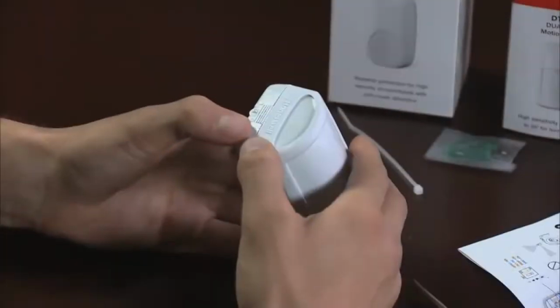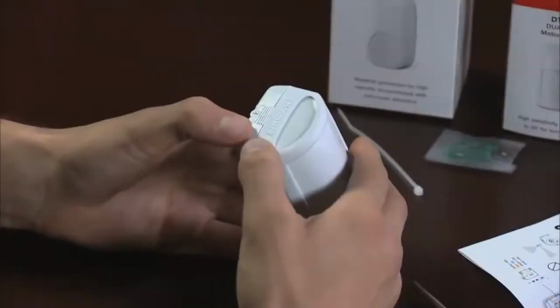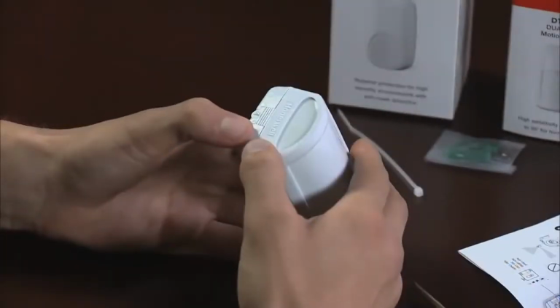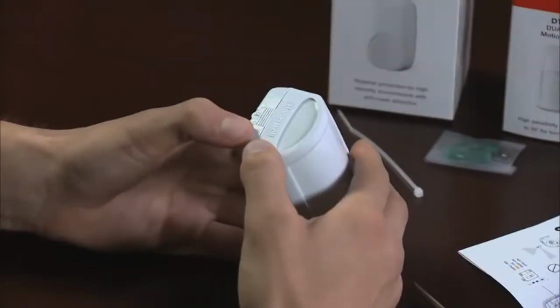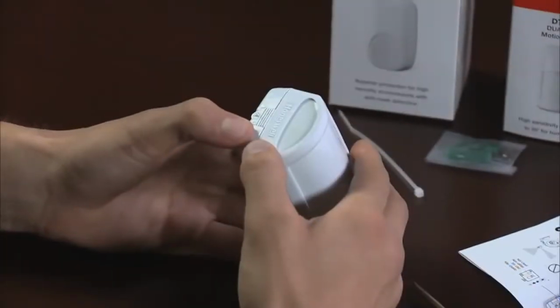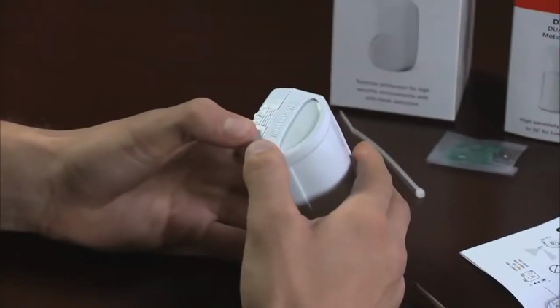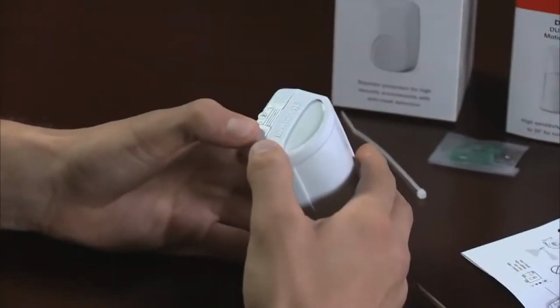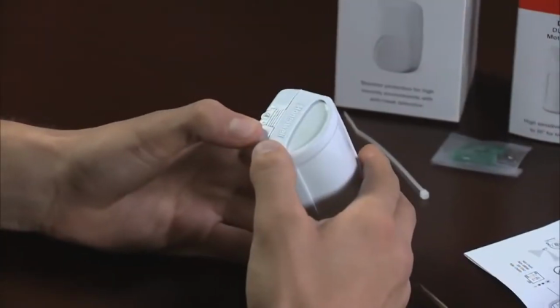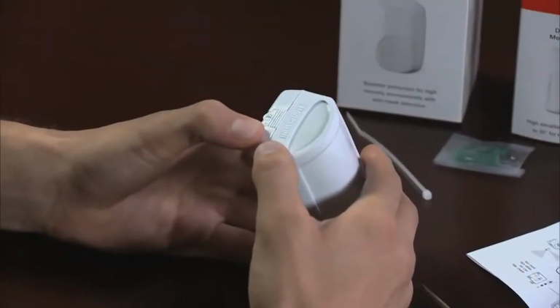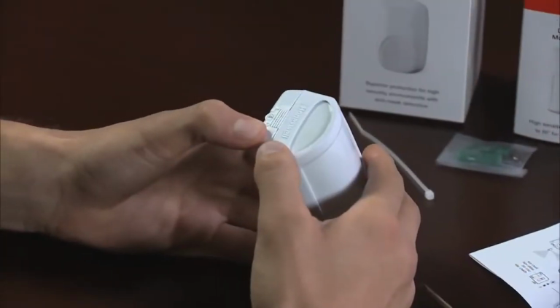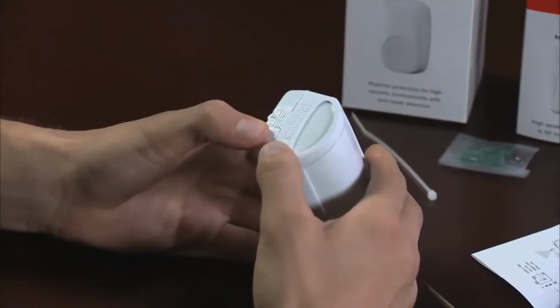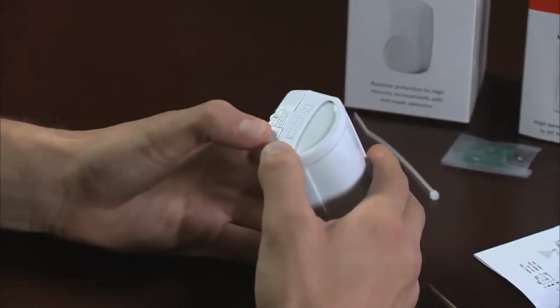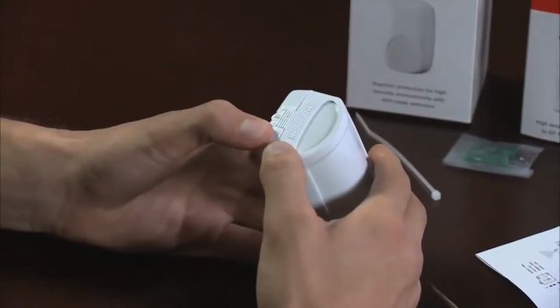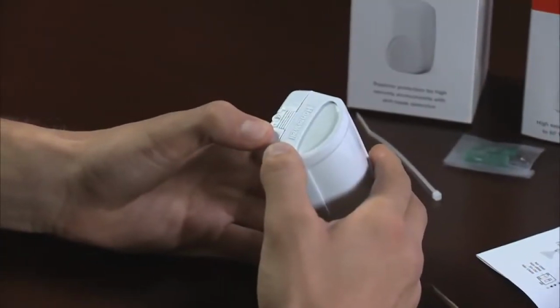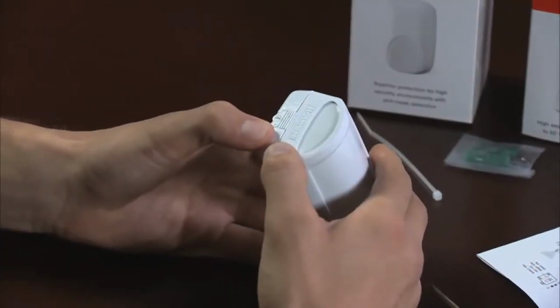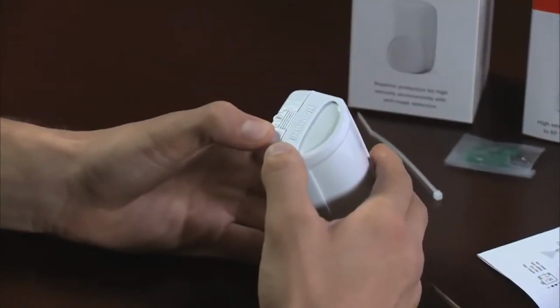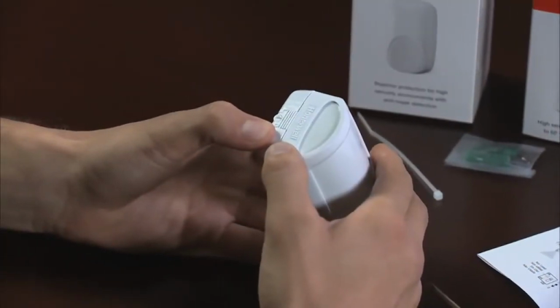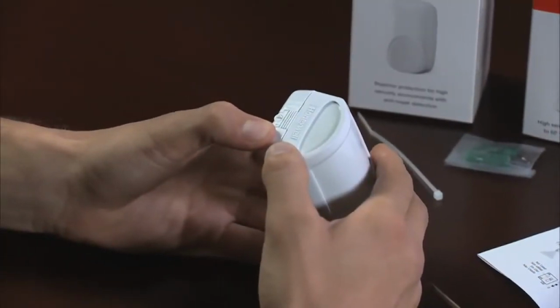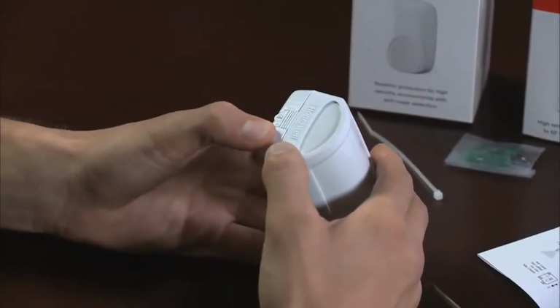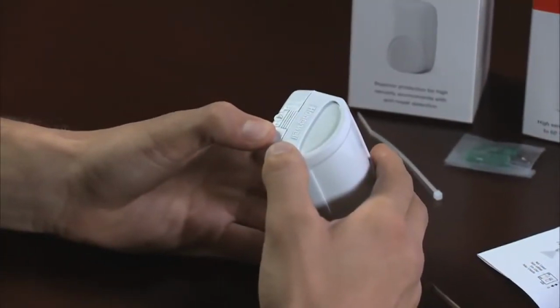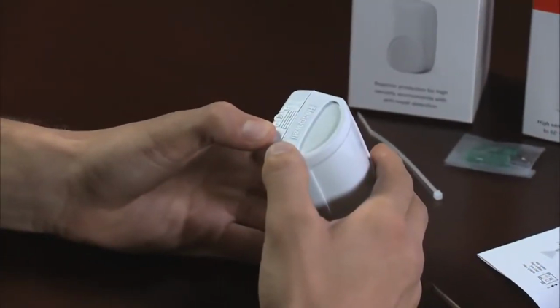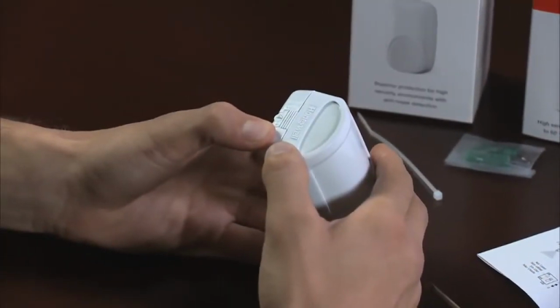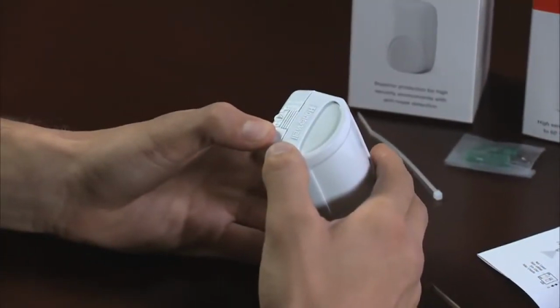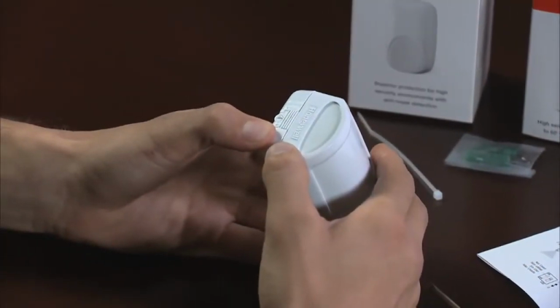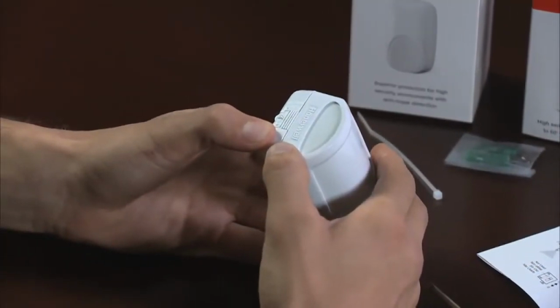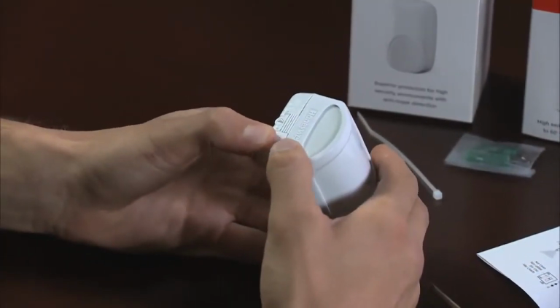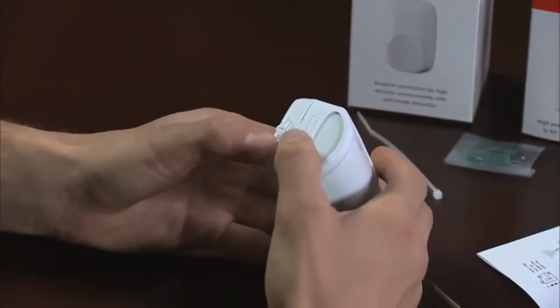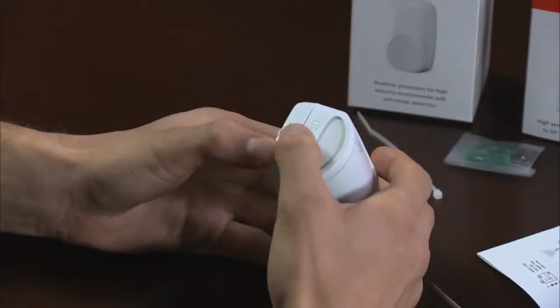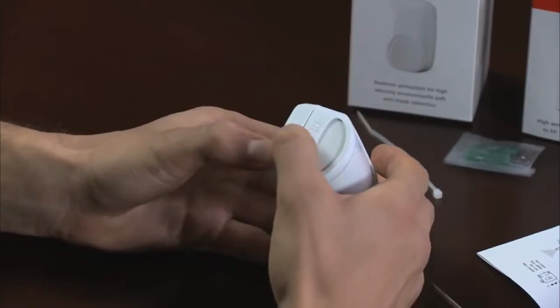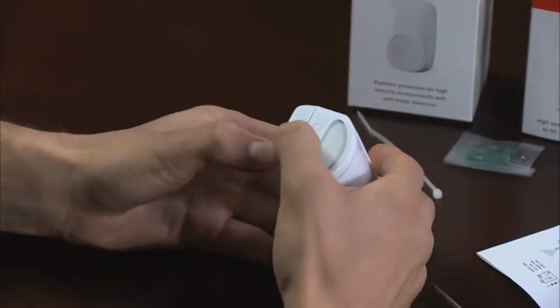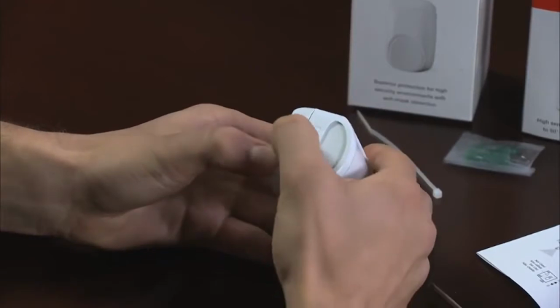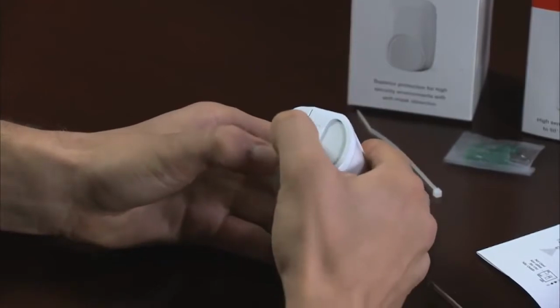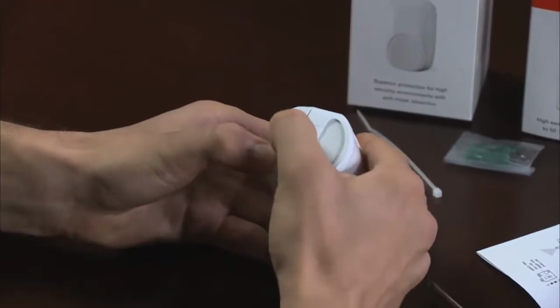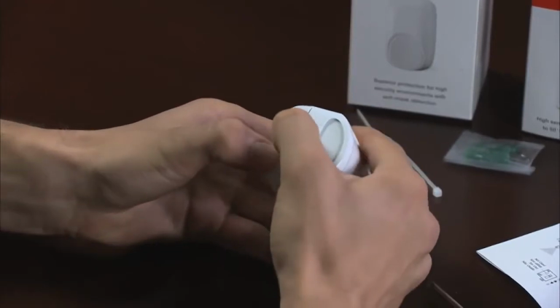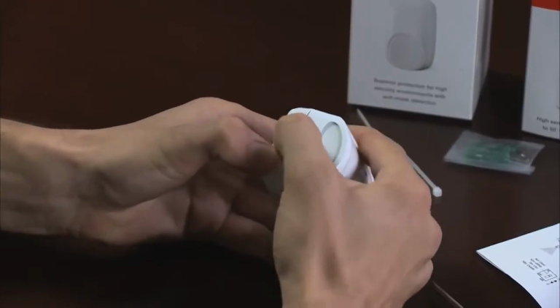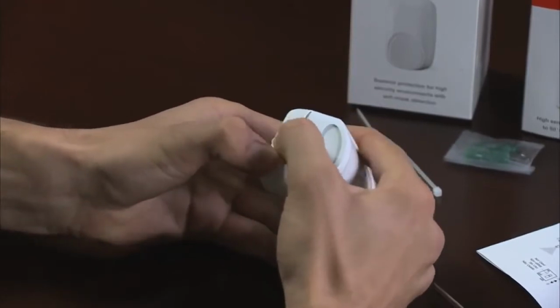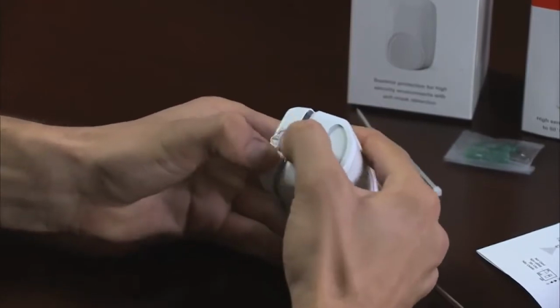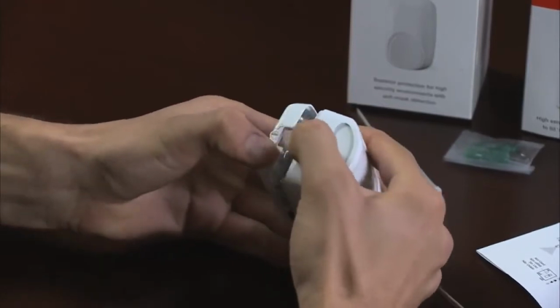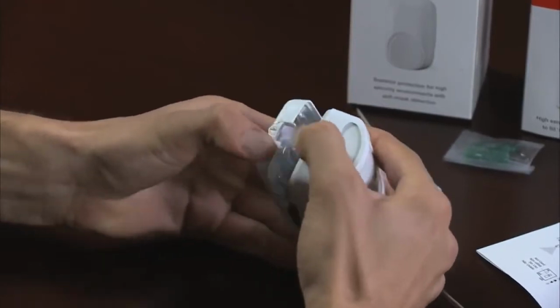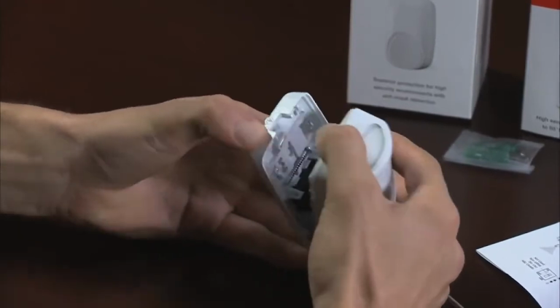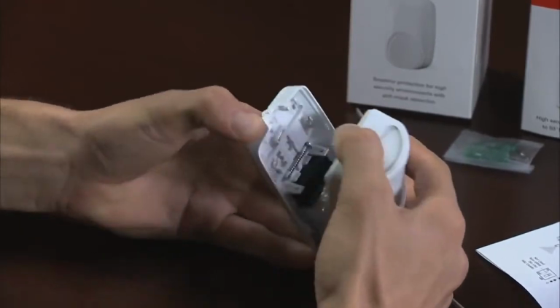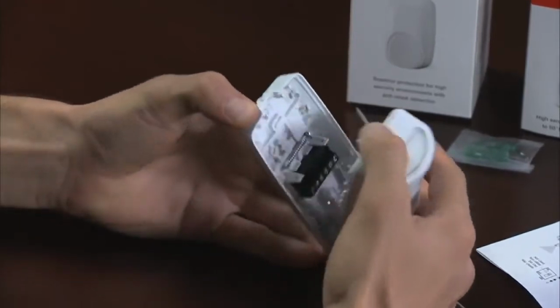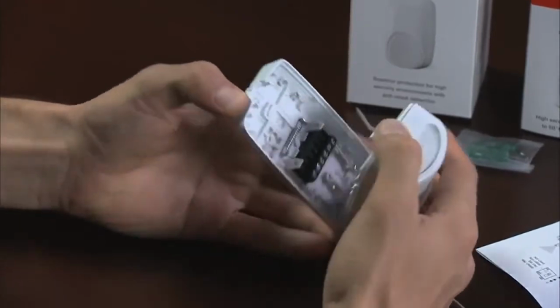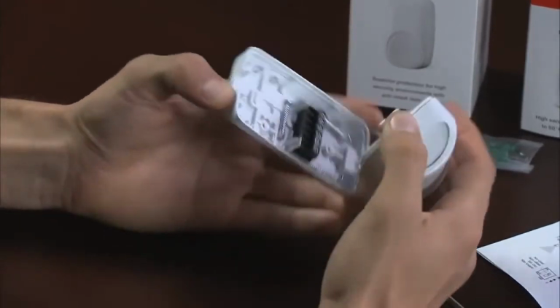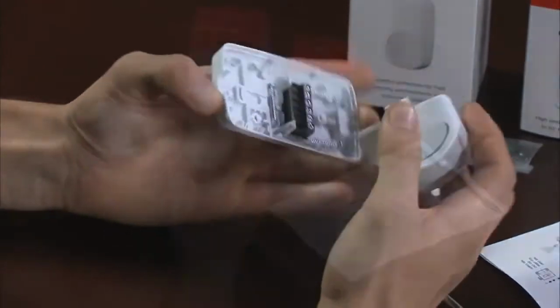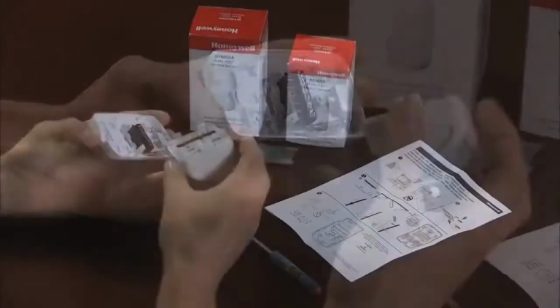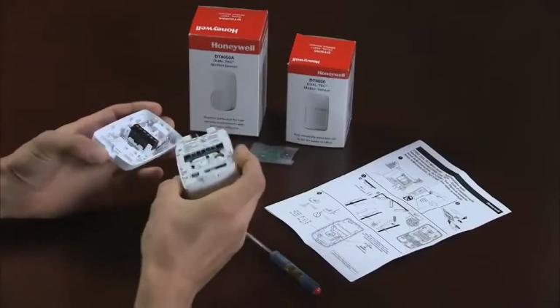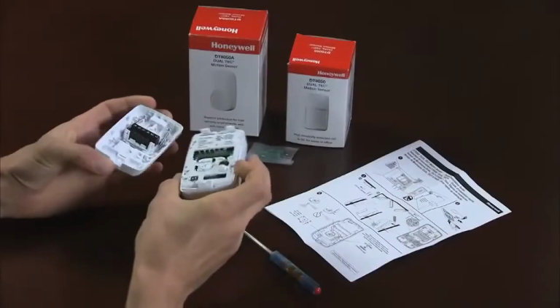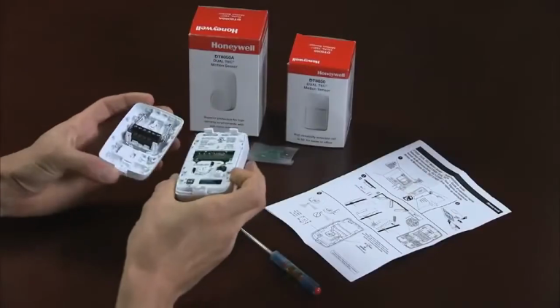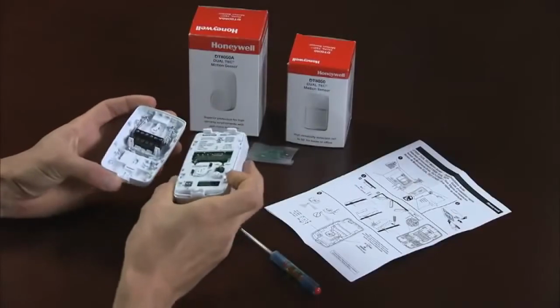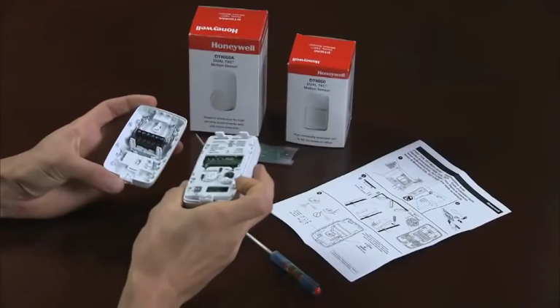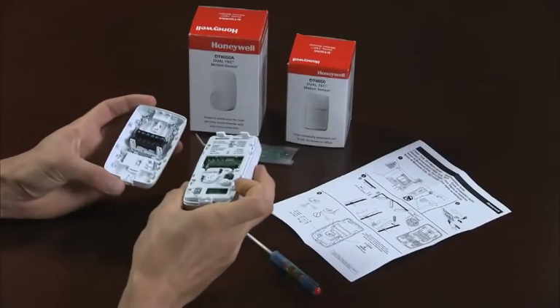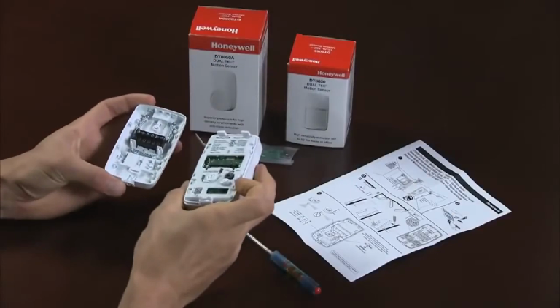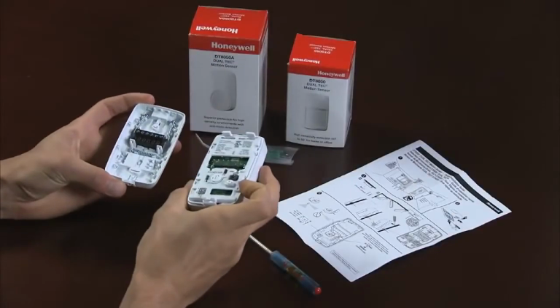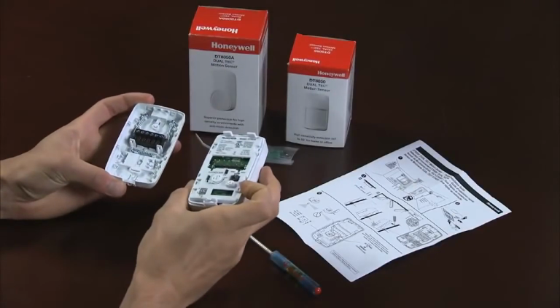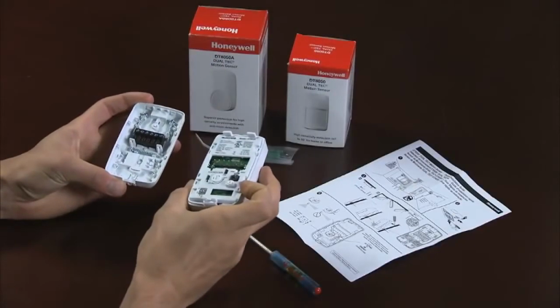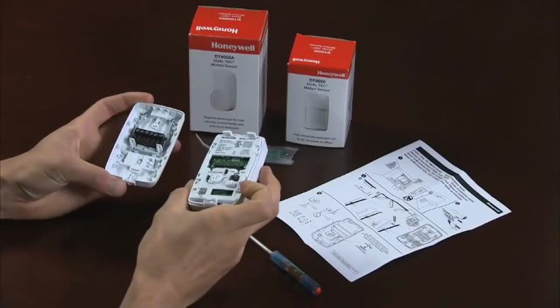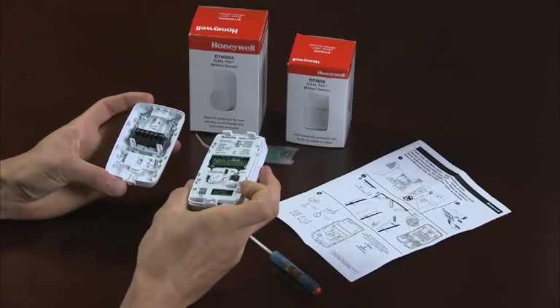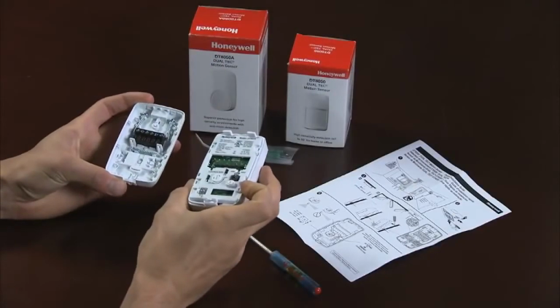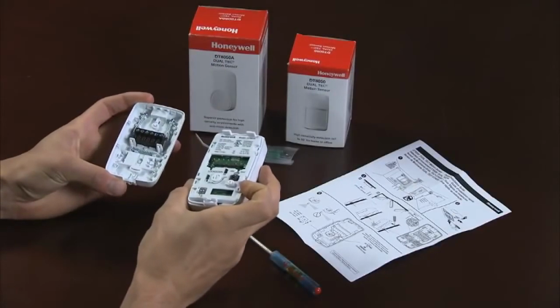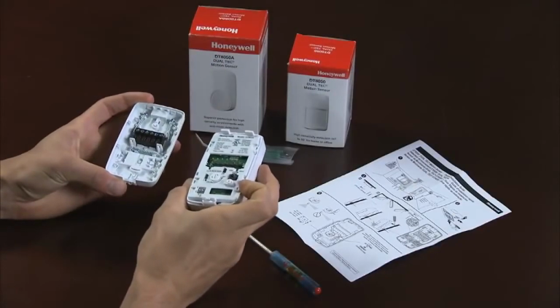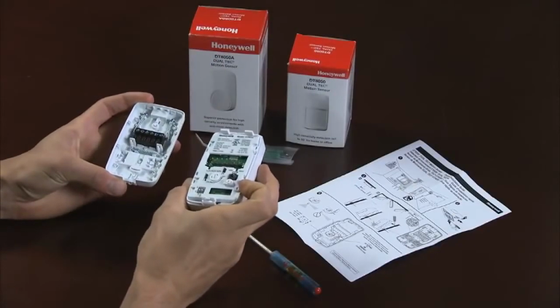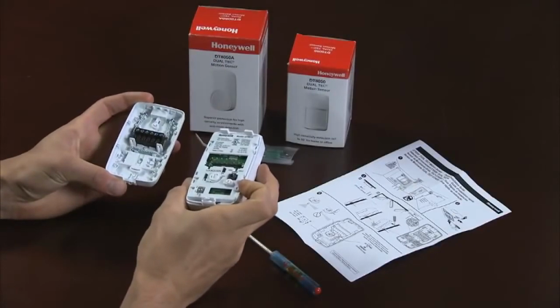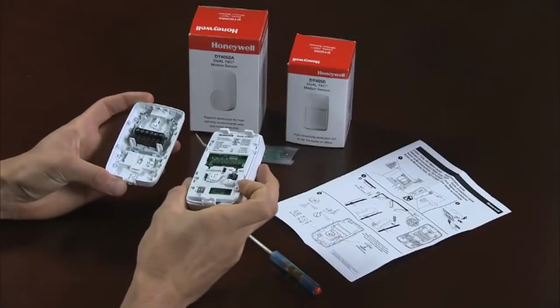First, open the sensor. To do this, firmly hold the back plate, press in the tab, and separate the two halves.